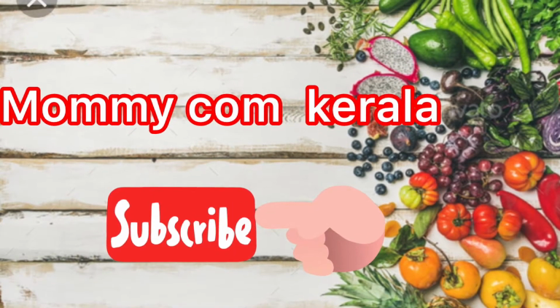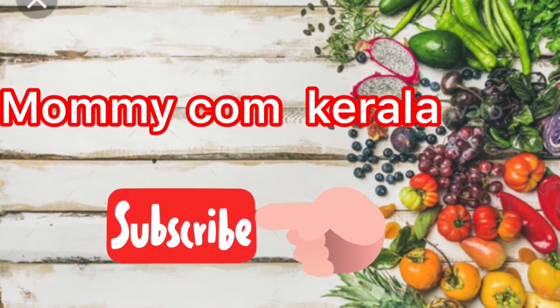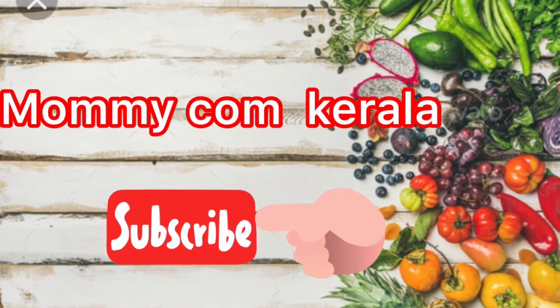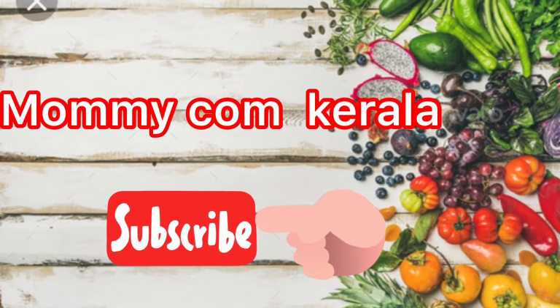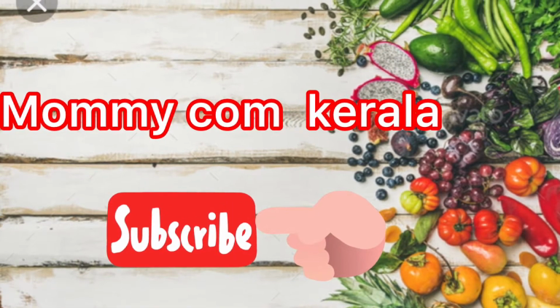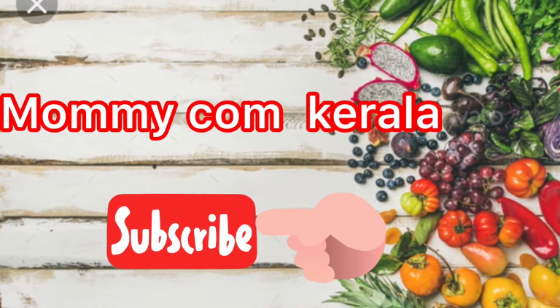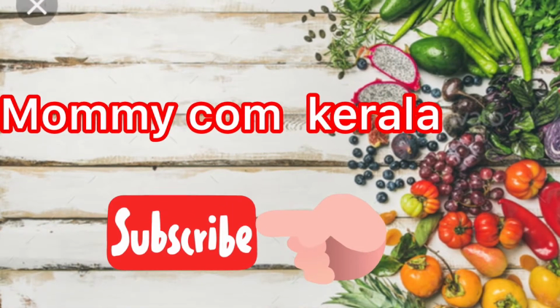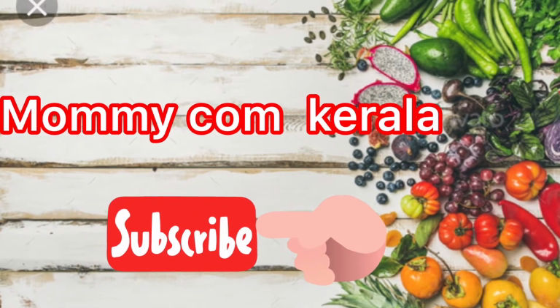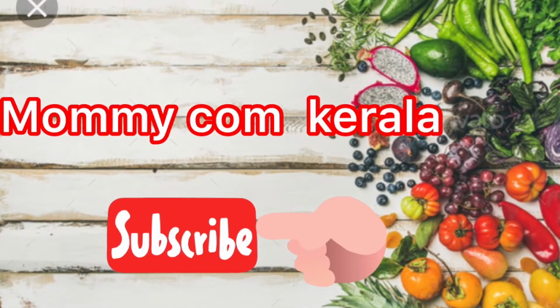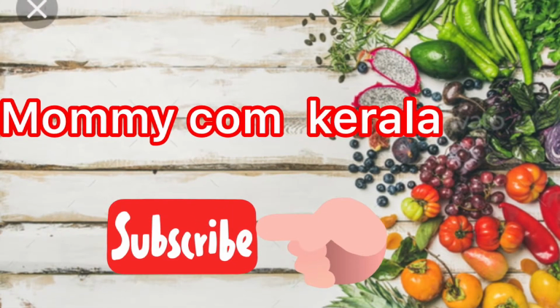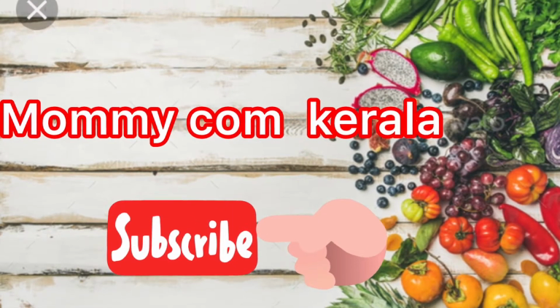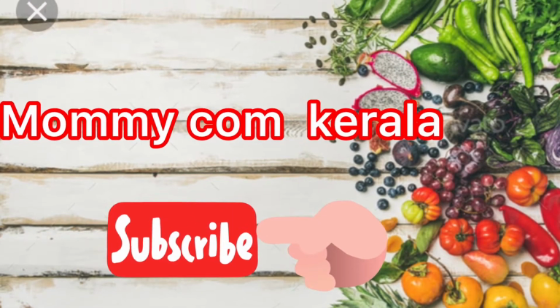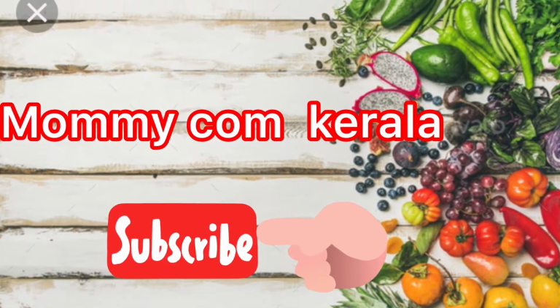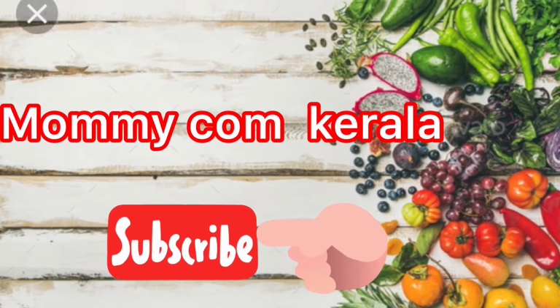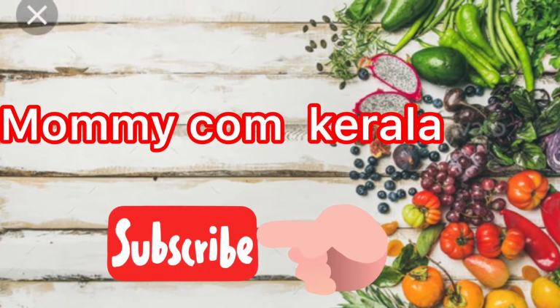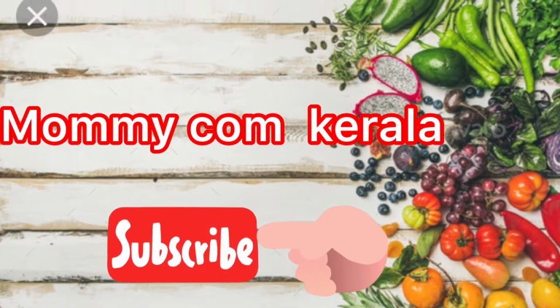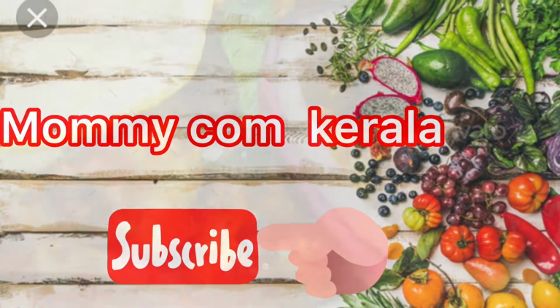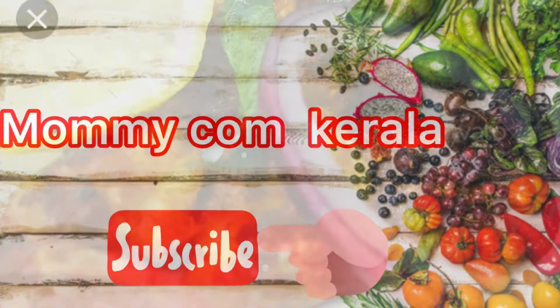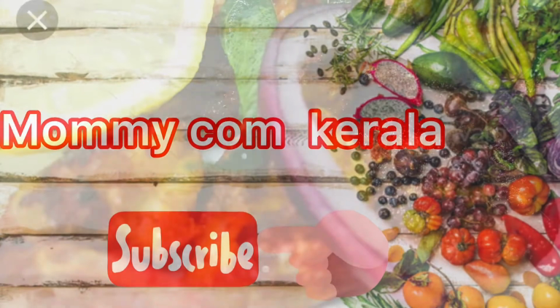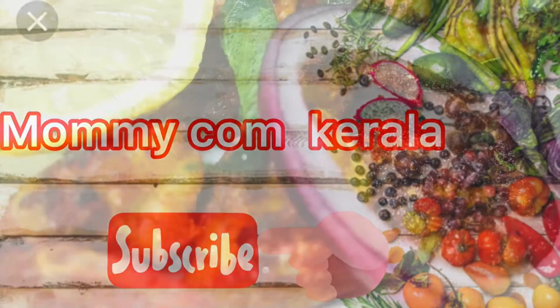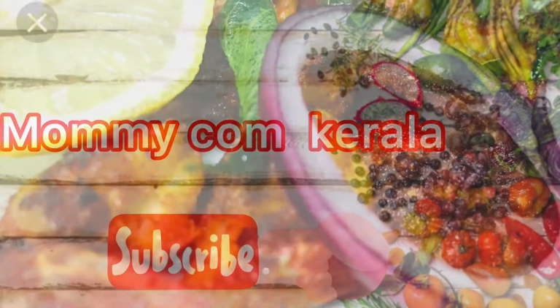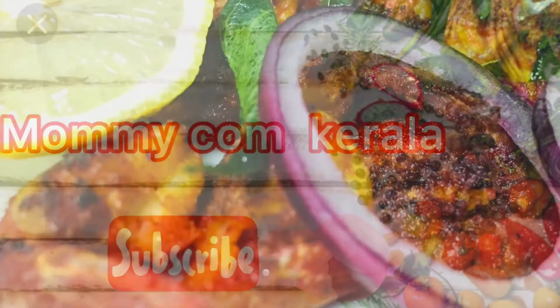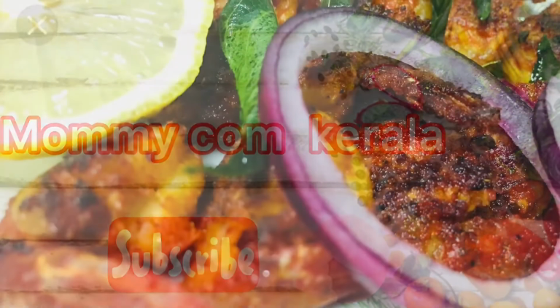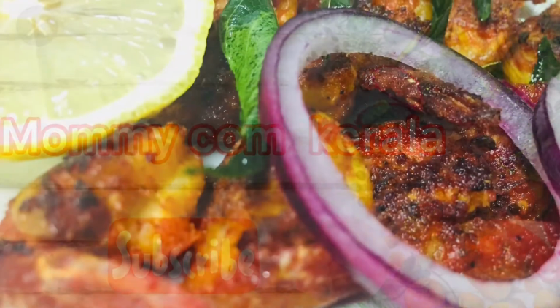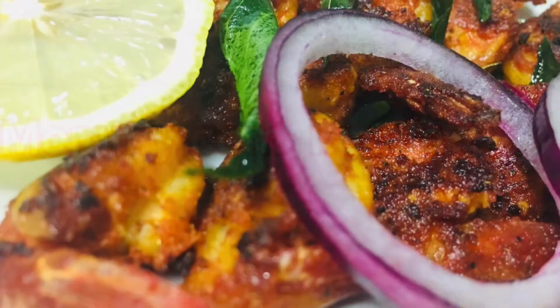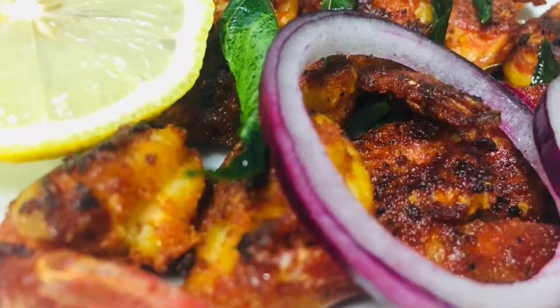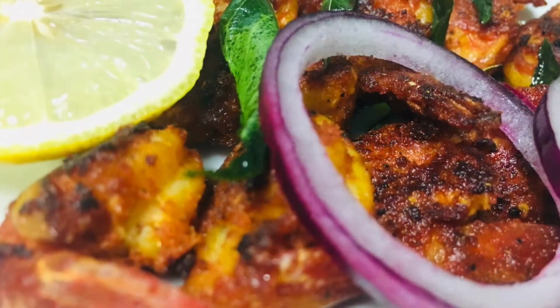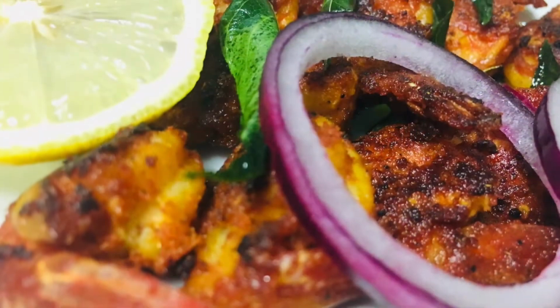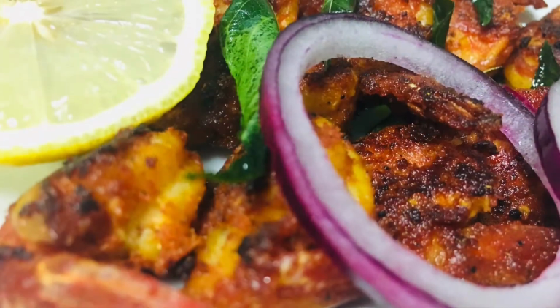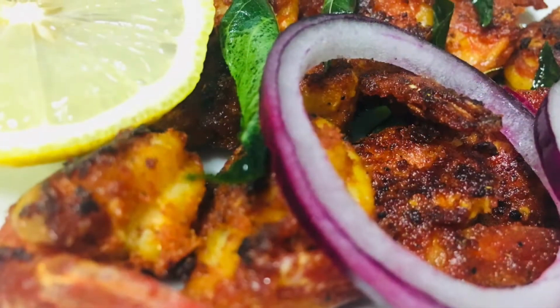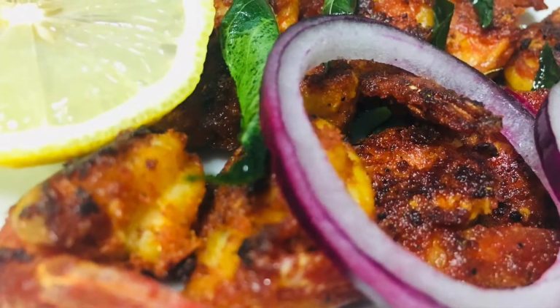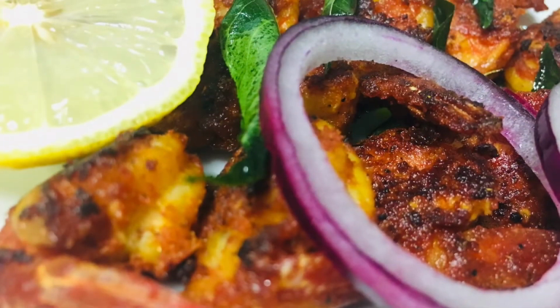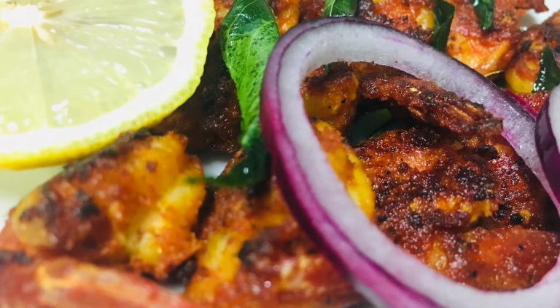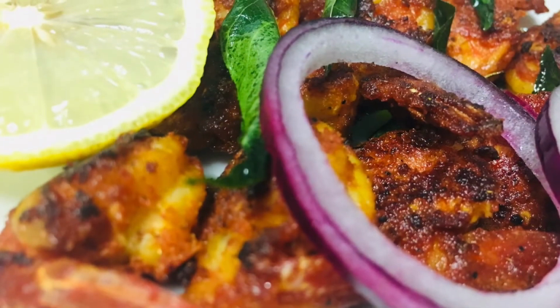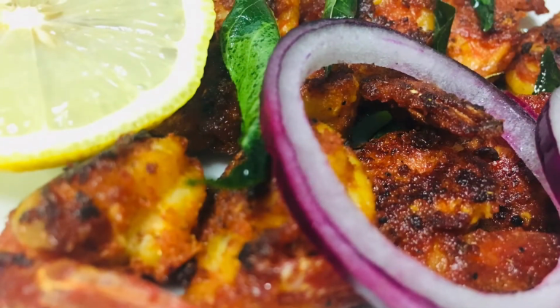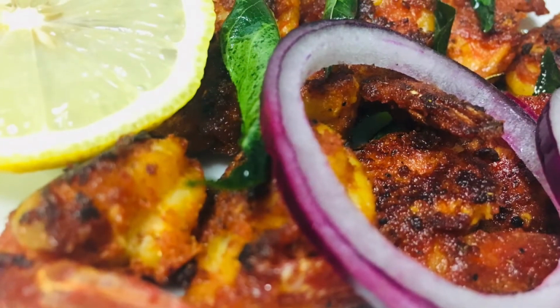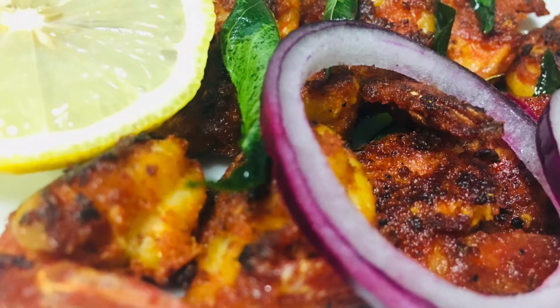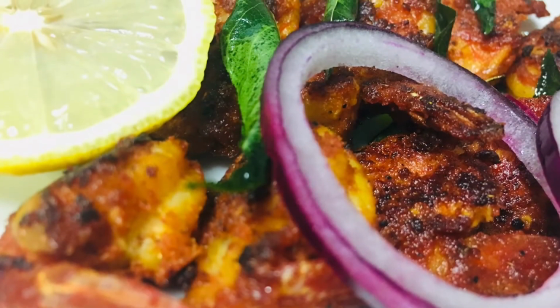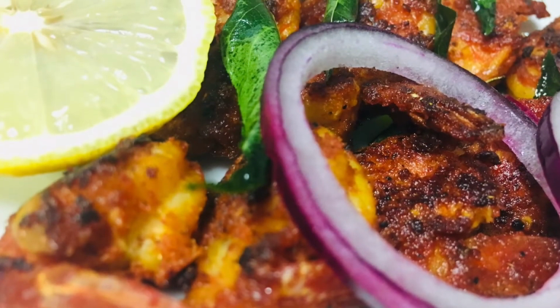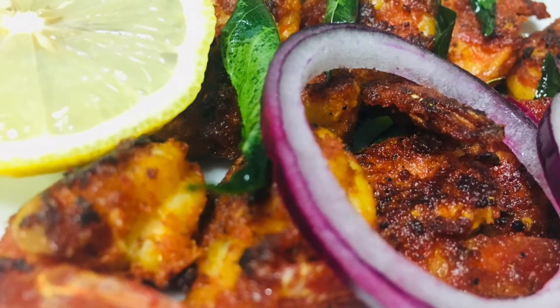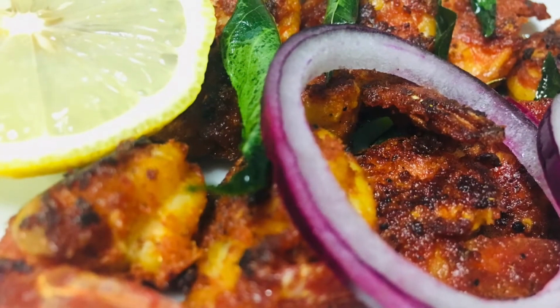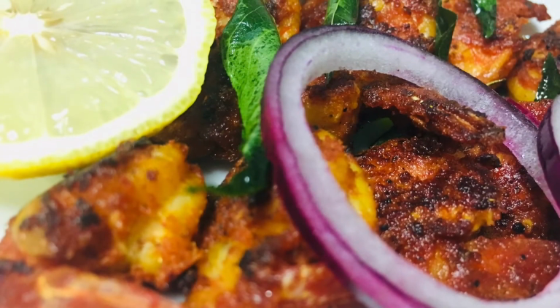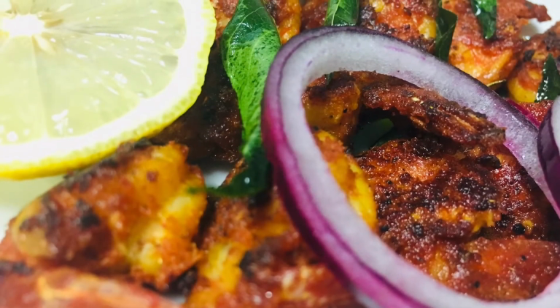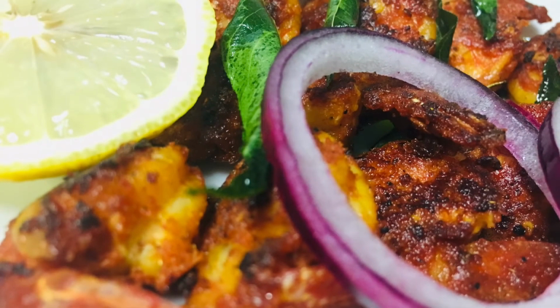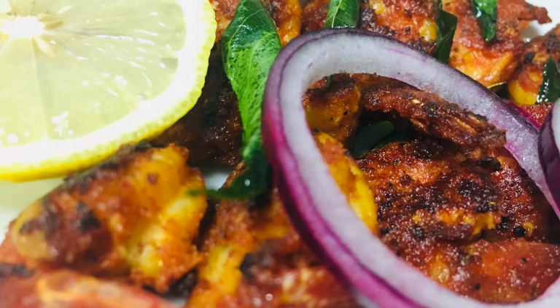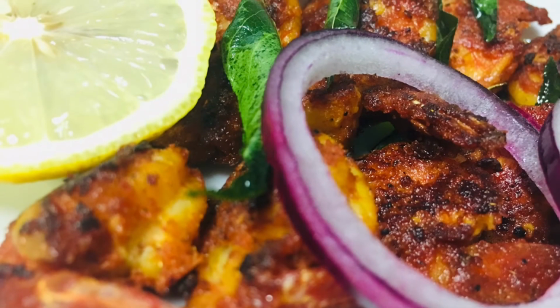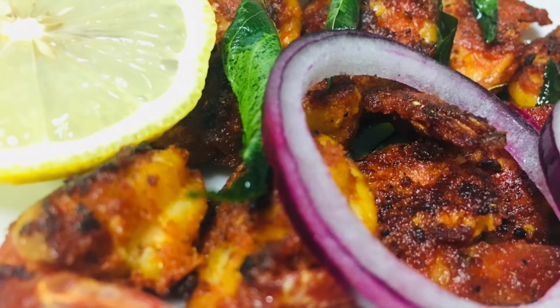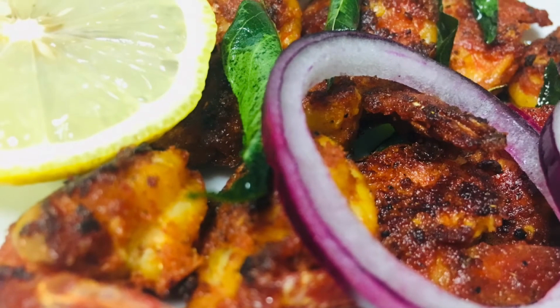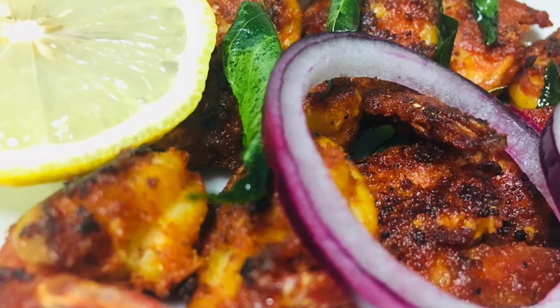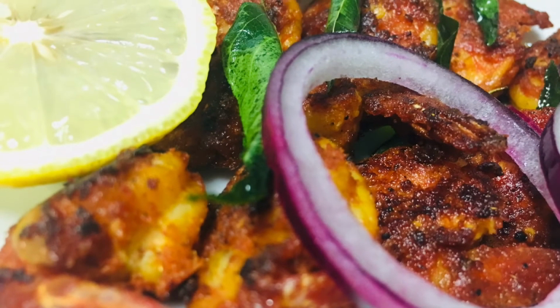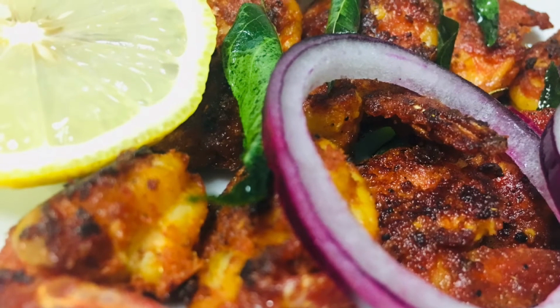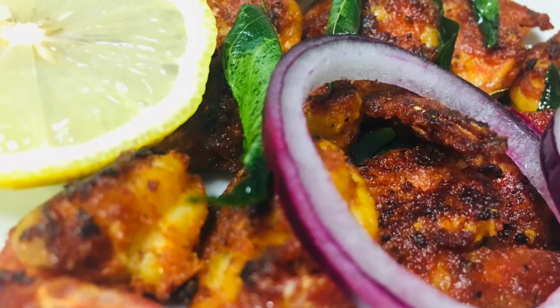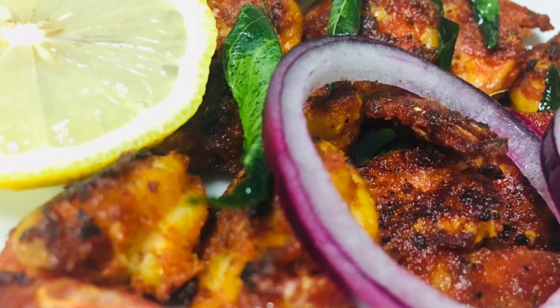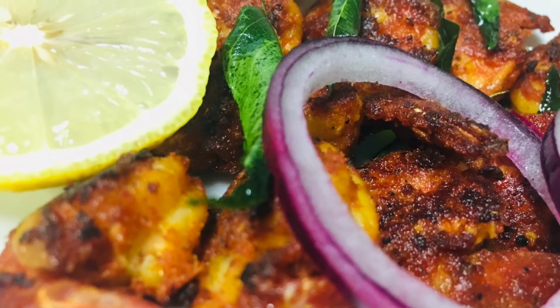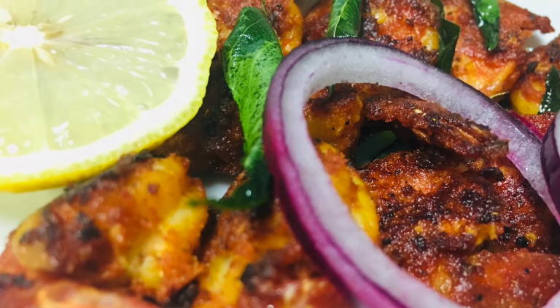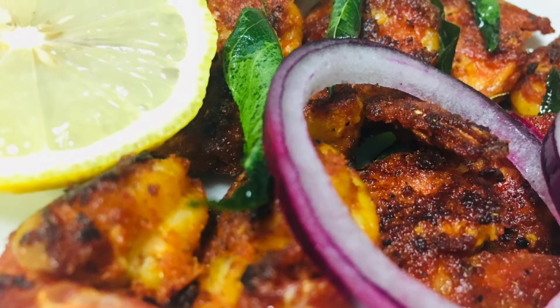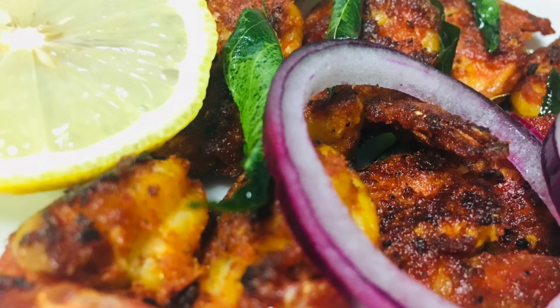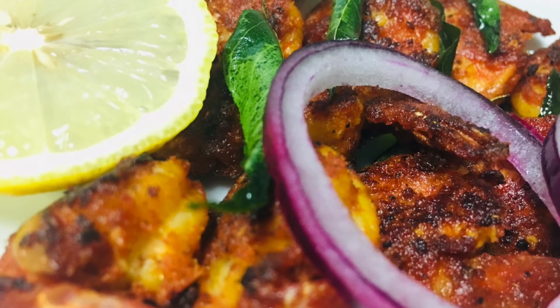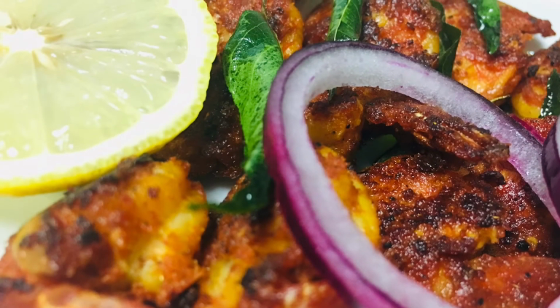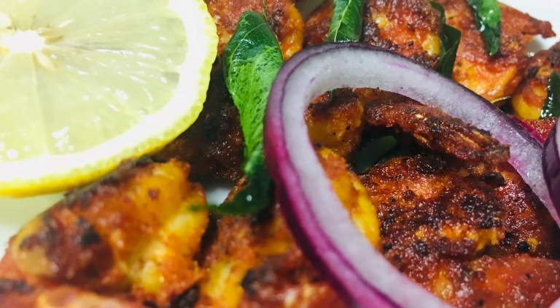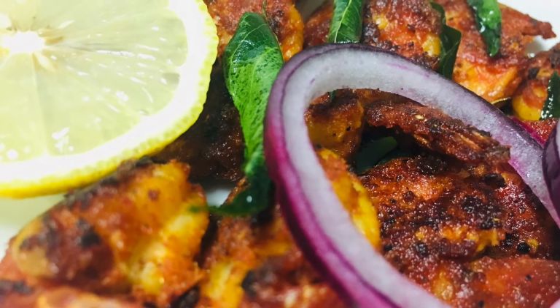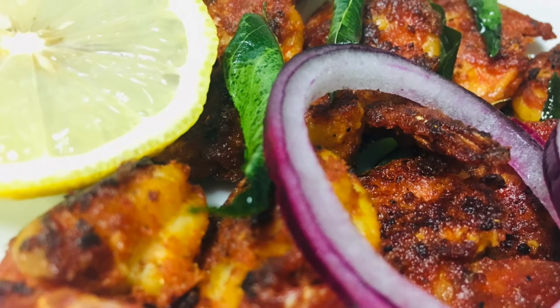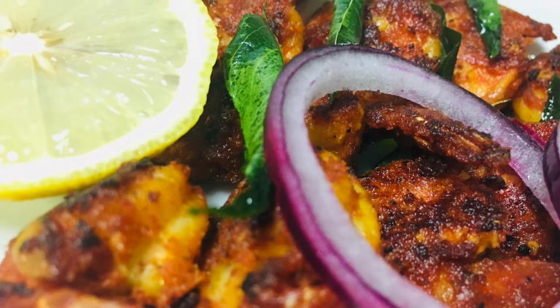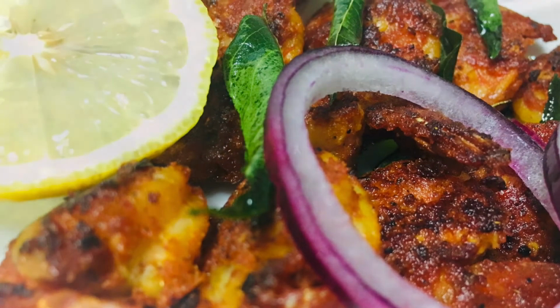Hi friends! Welcome back to my channel, Momikom Gerela. Today we have a prawns fry recipe.